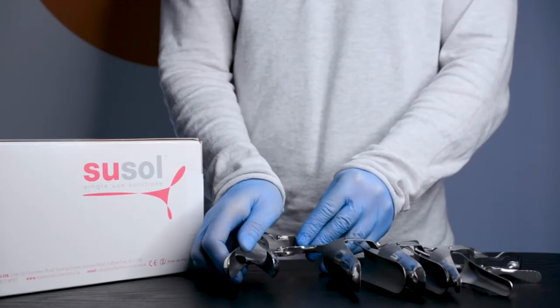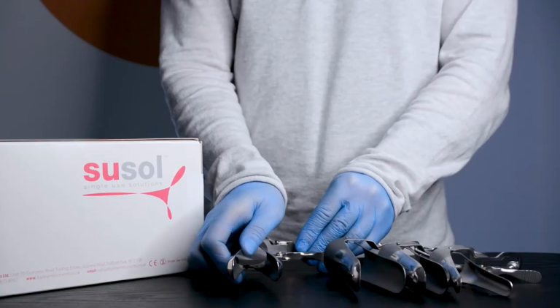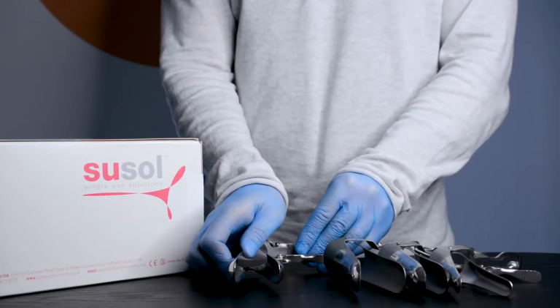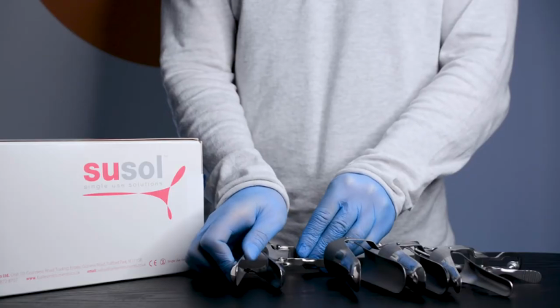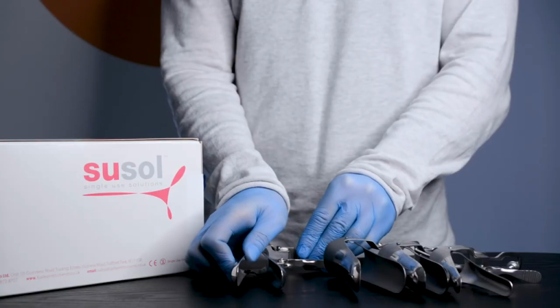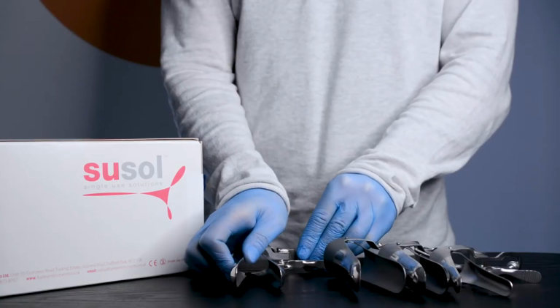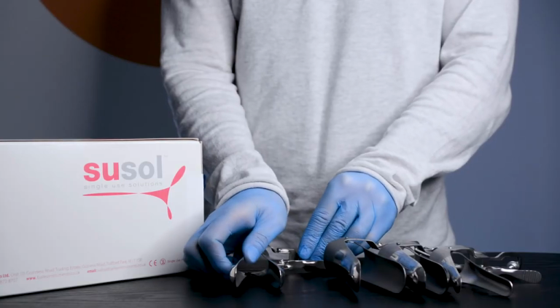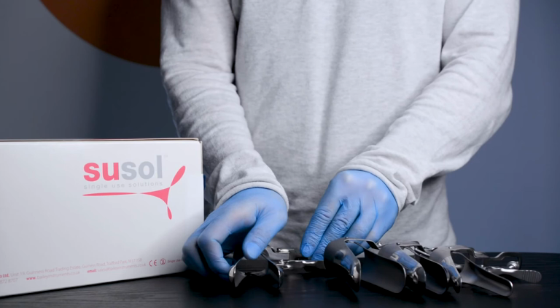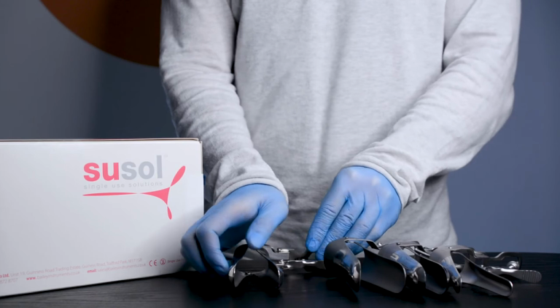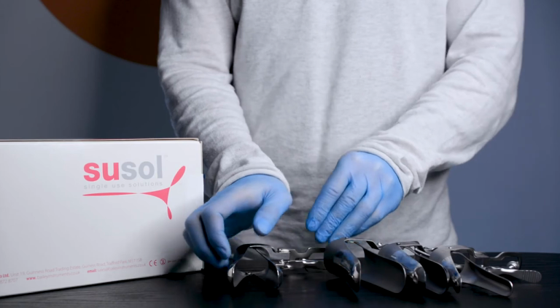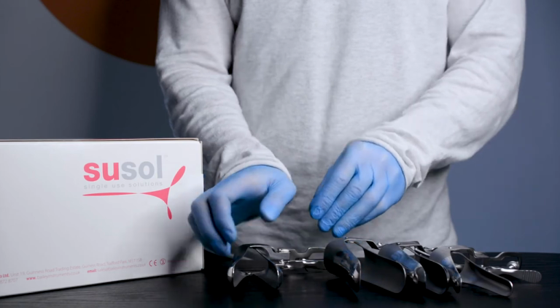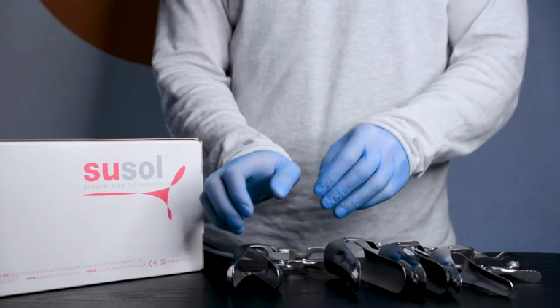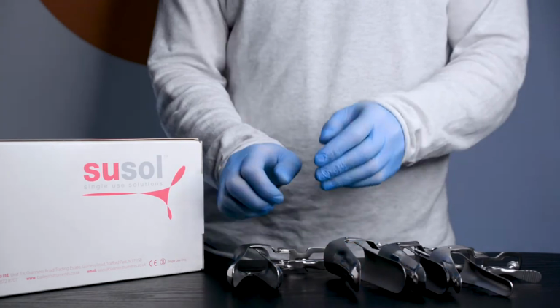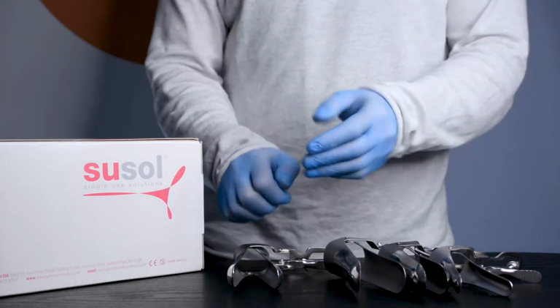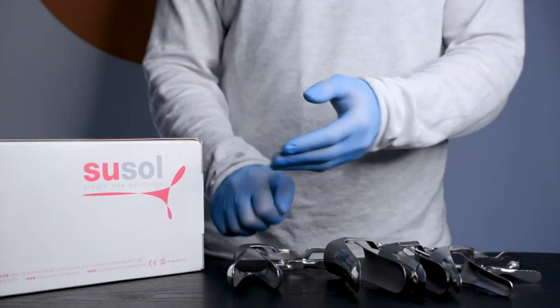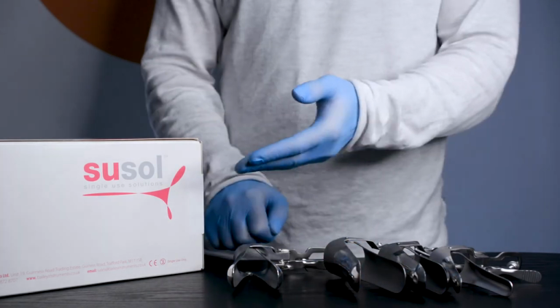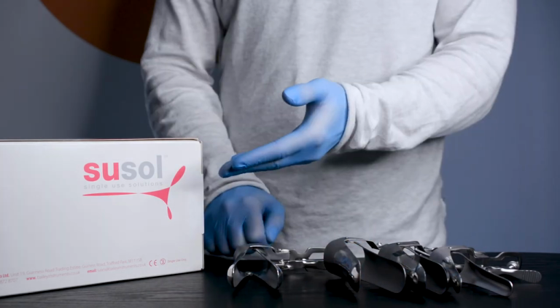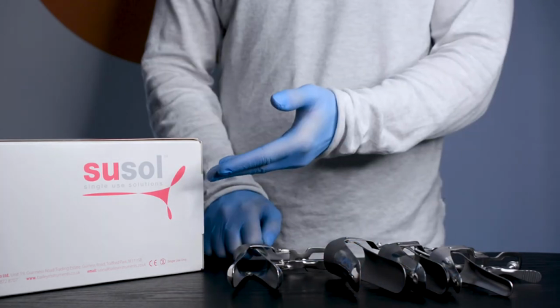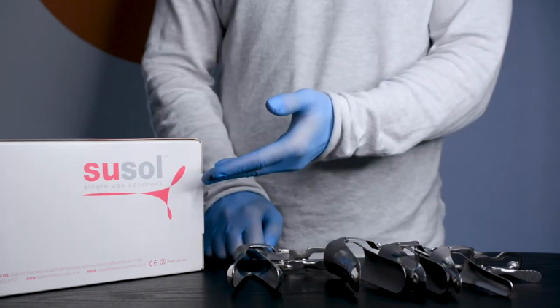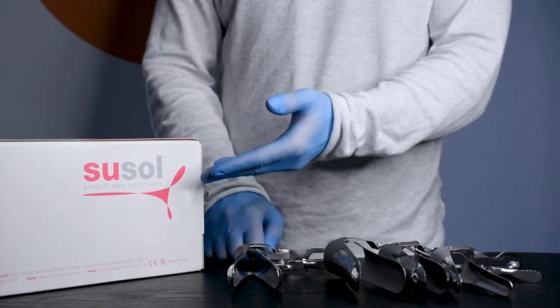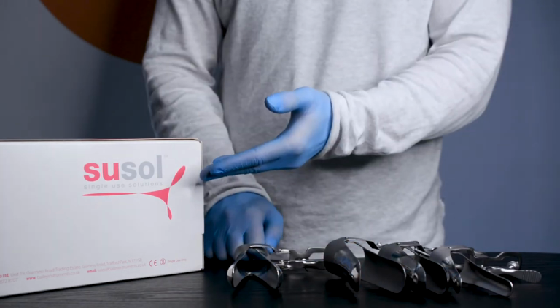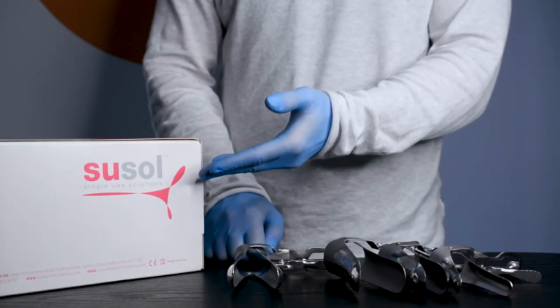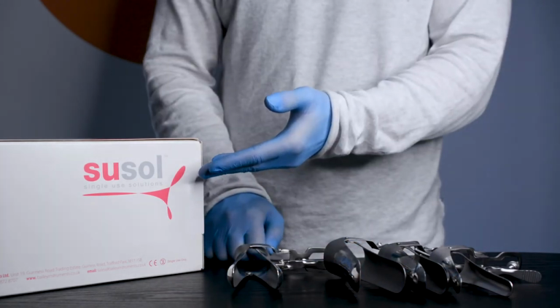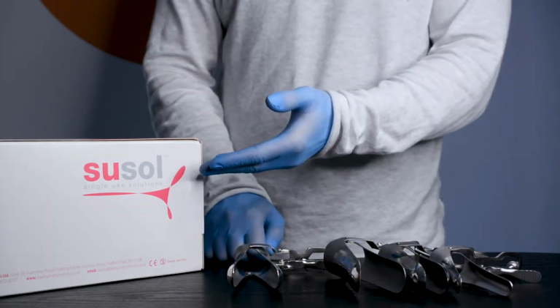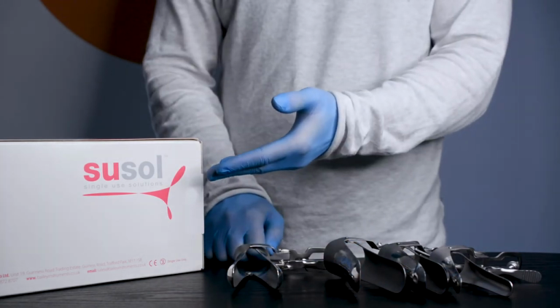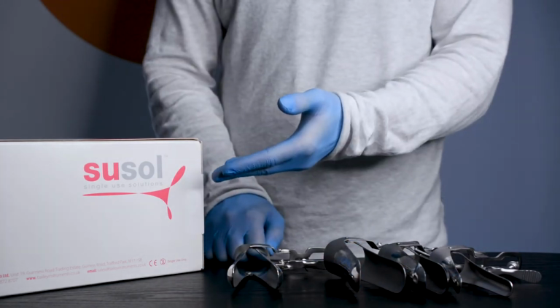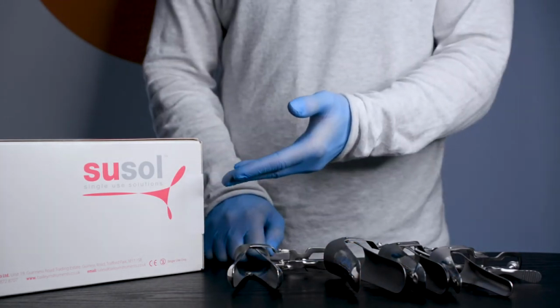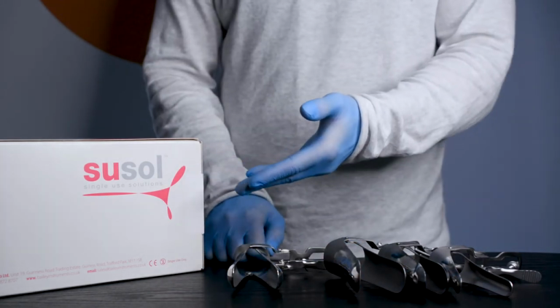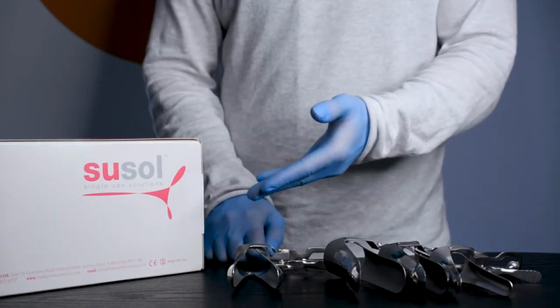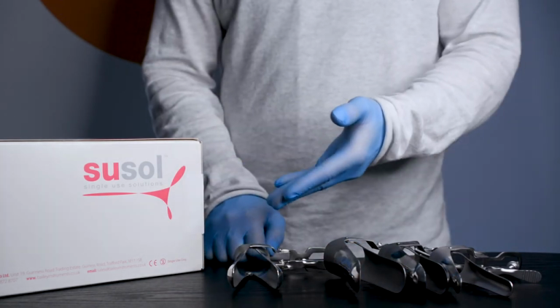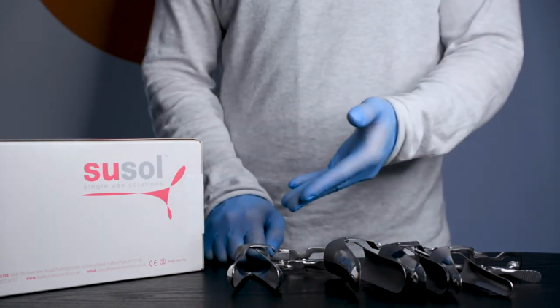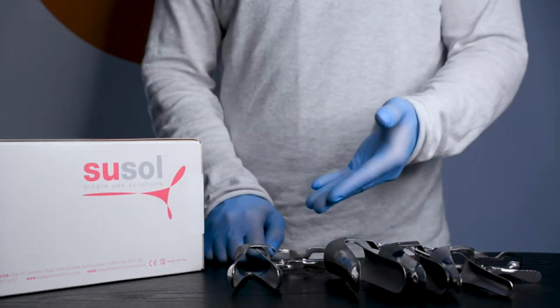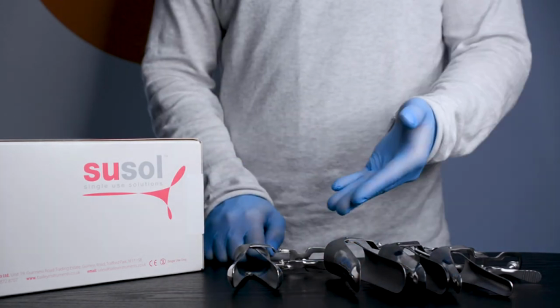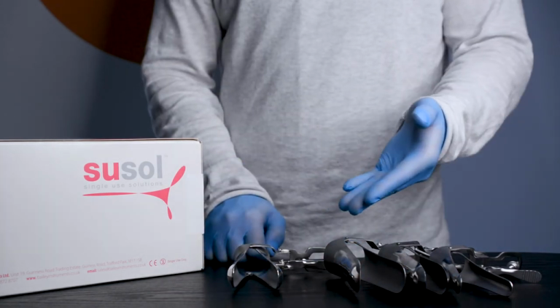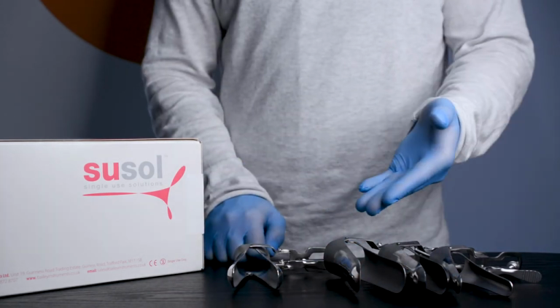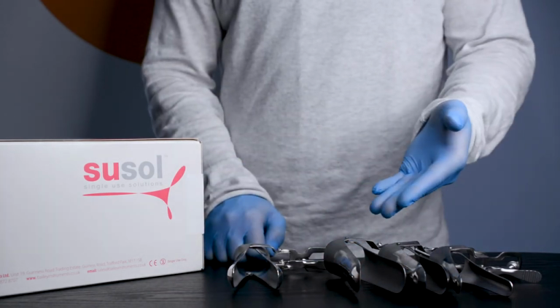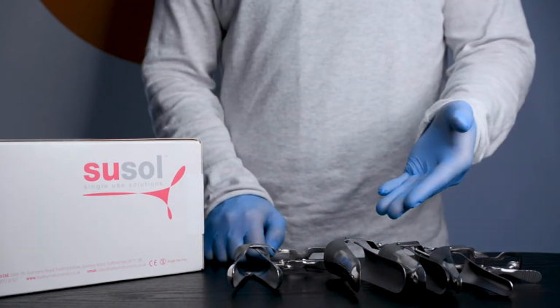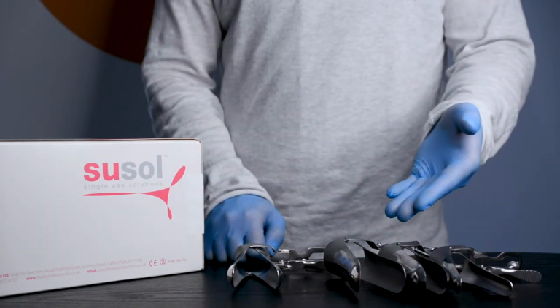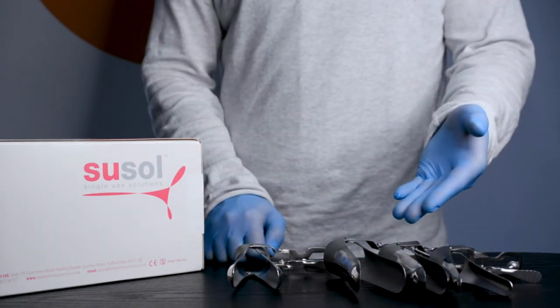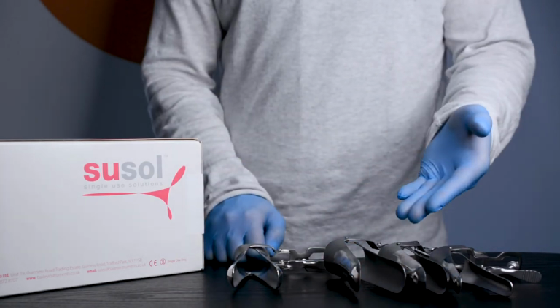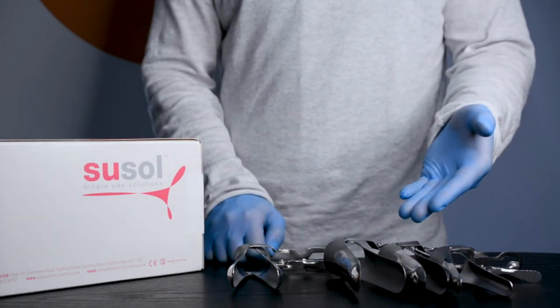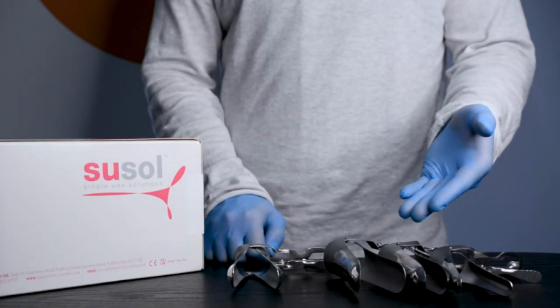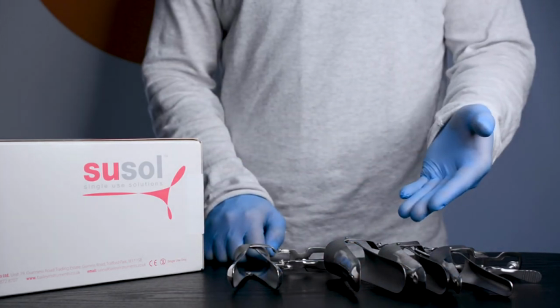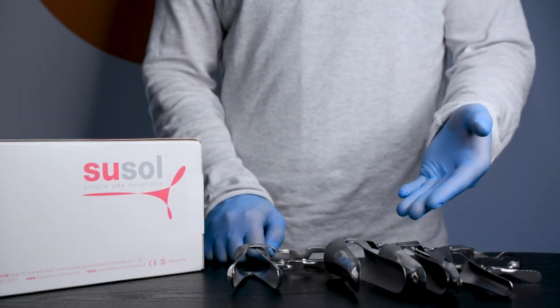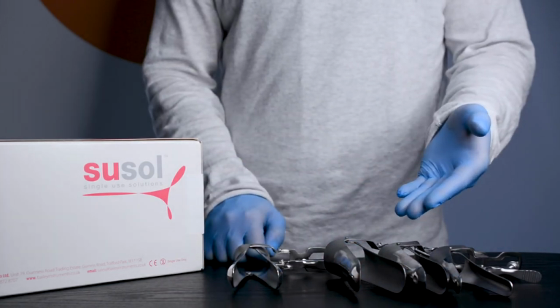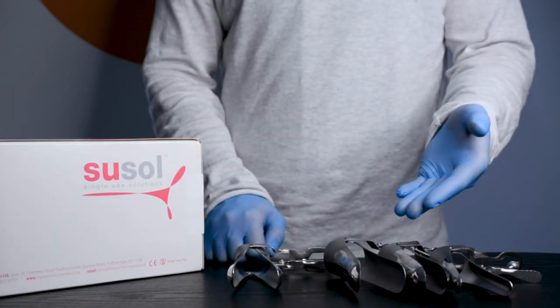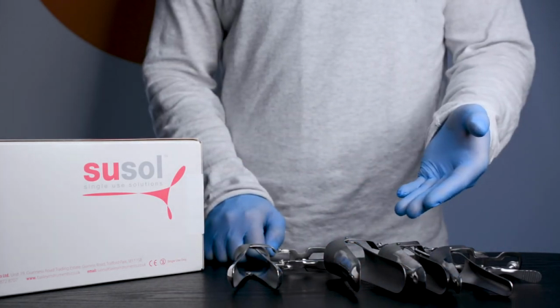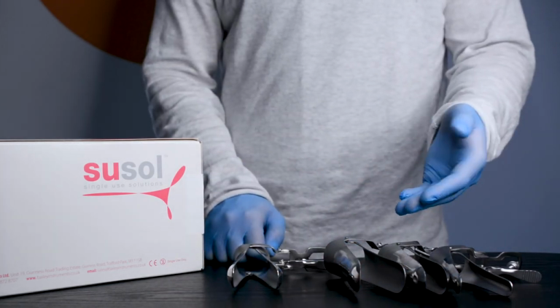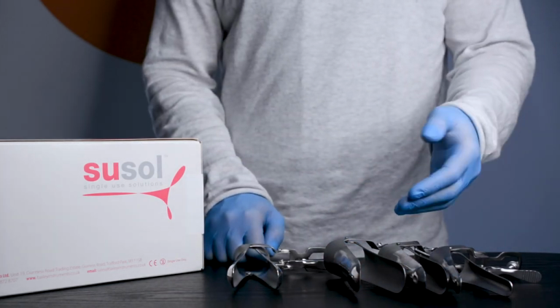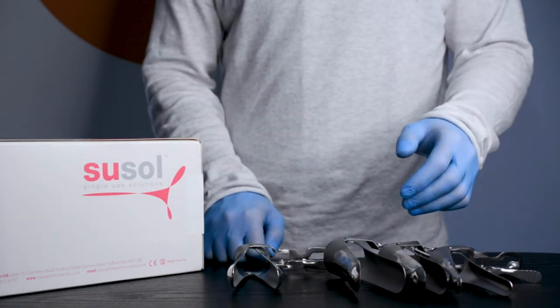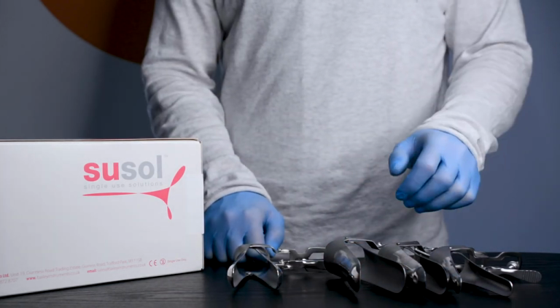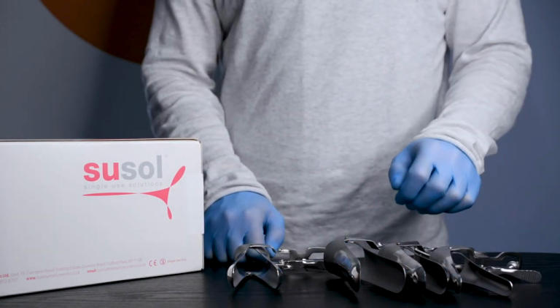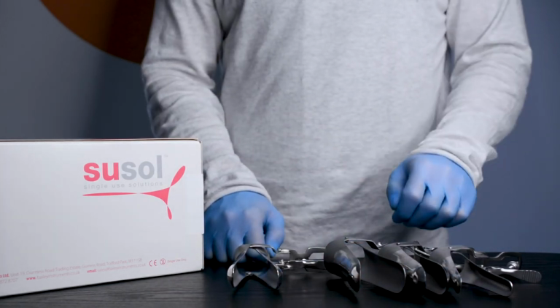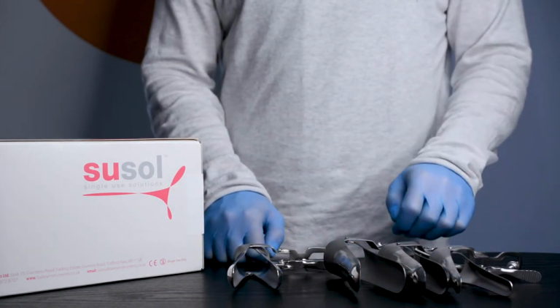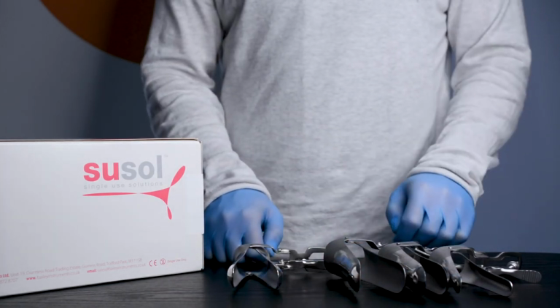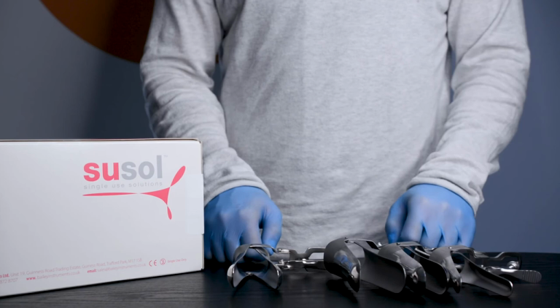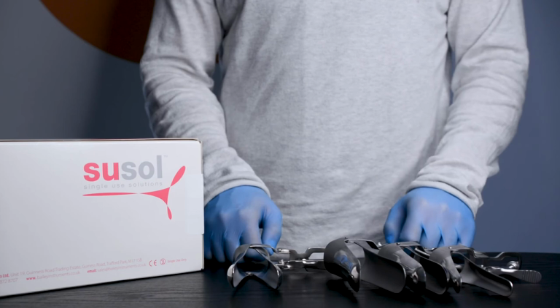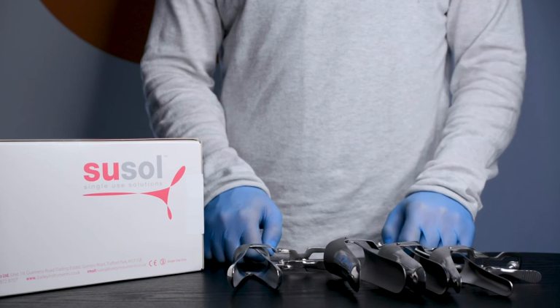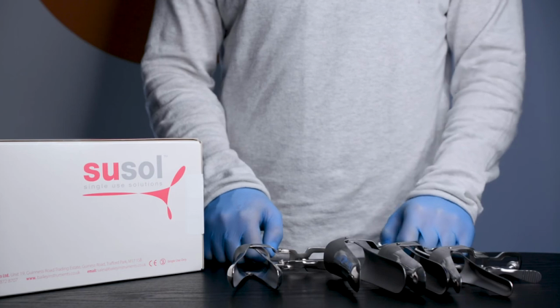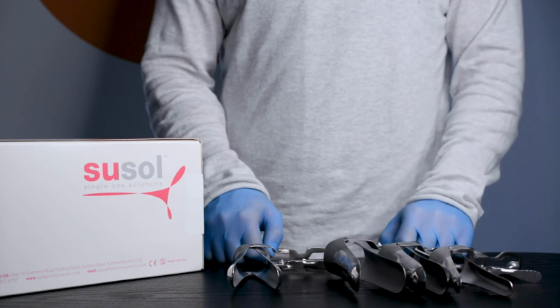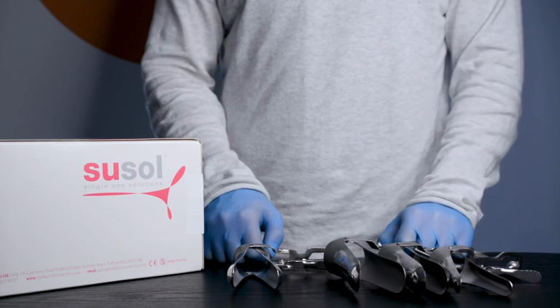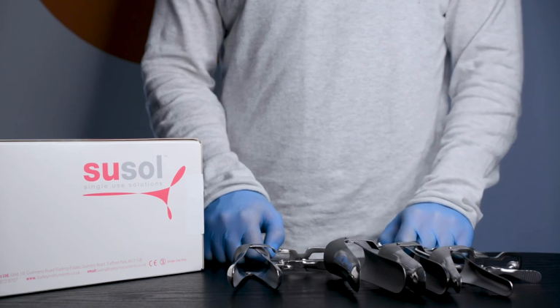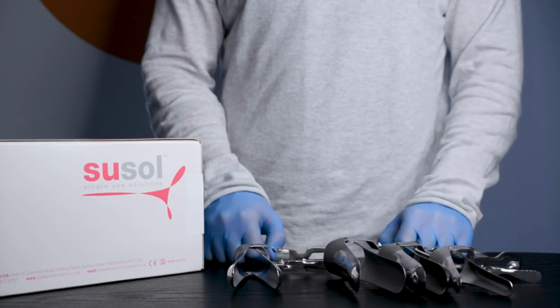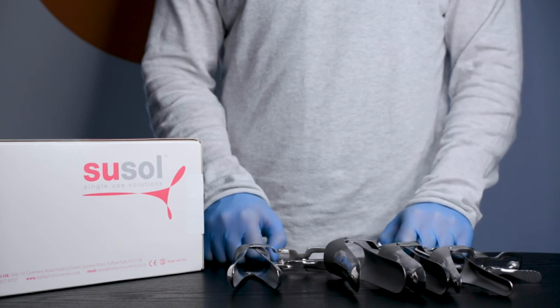We hold UK stocks available for quick delivery. Bailey Instruments are a compliant supplier to the NHS on the national framework.